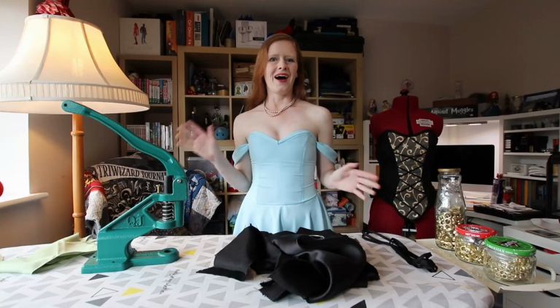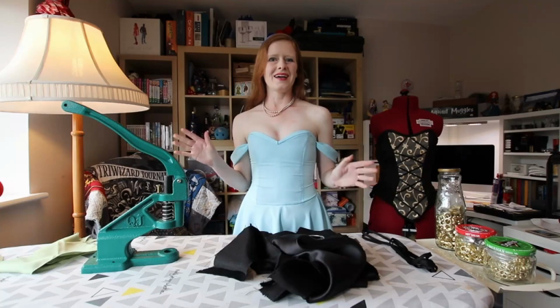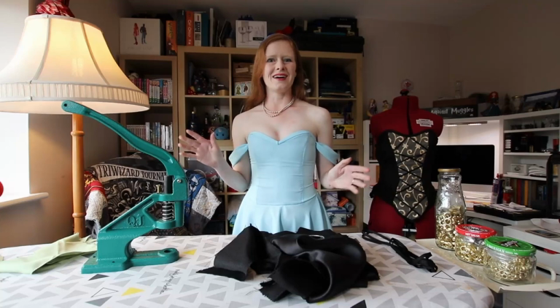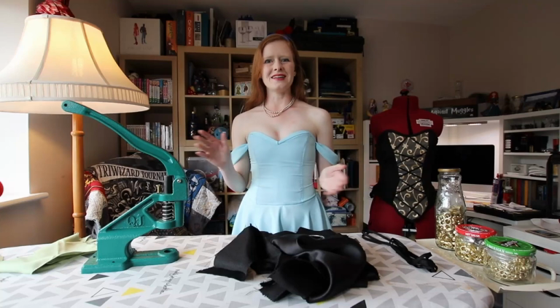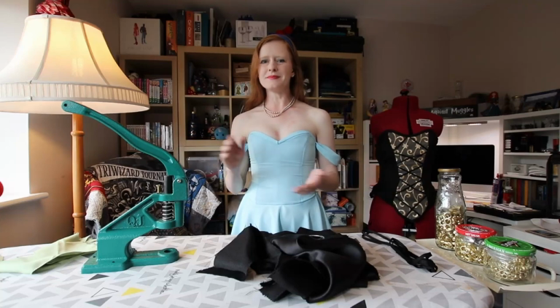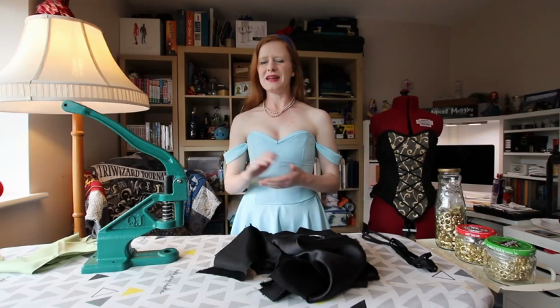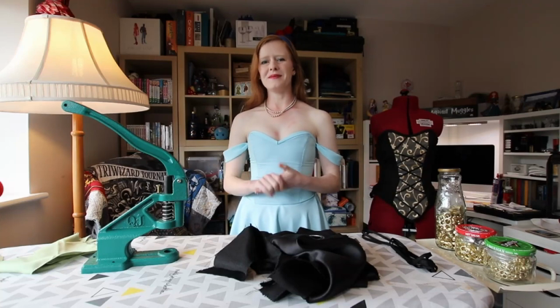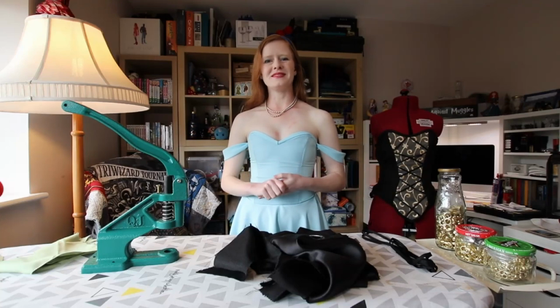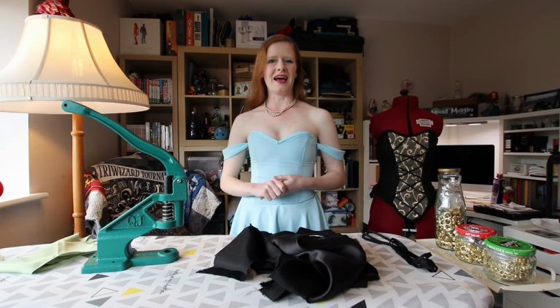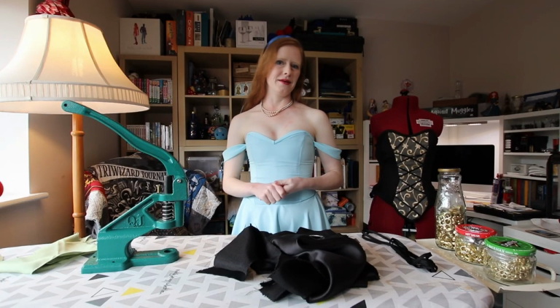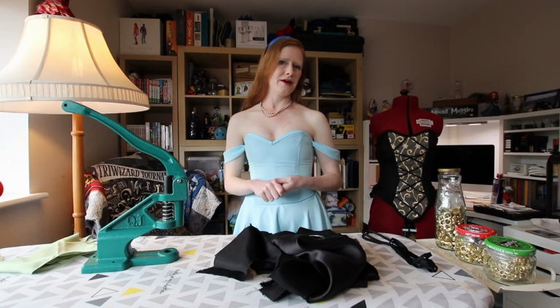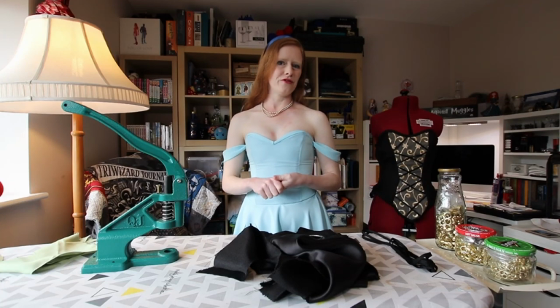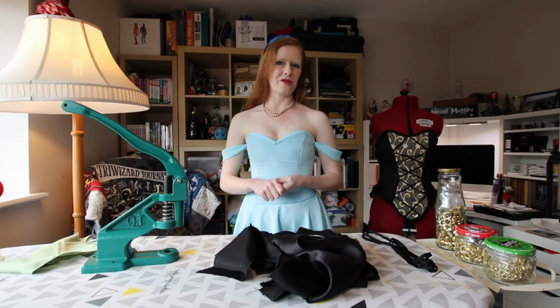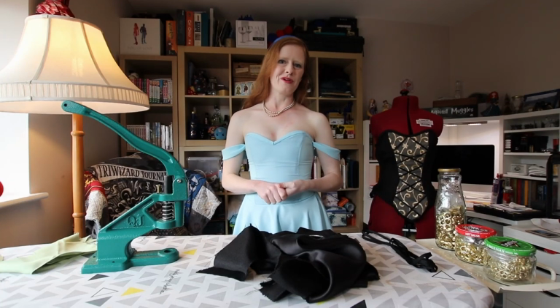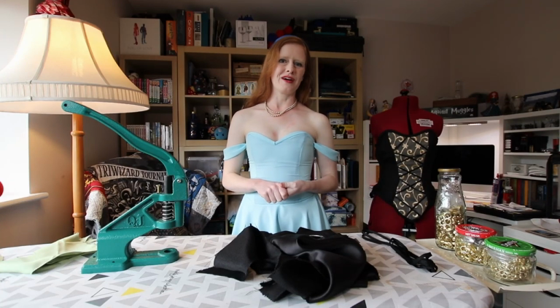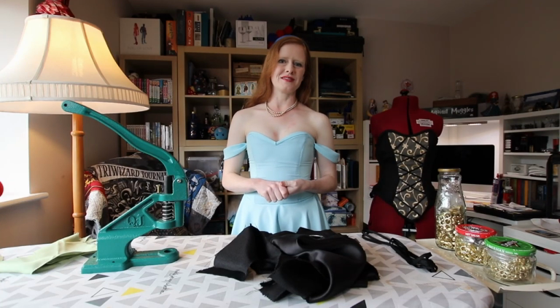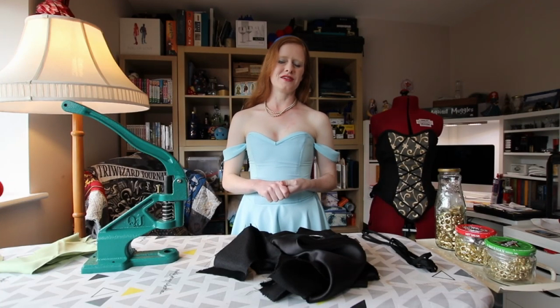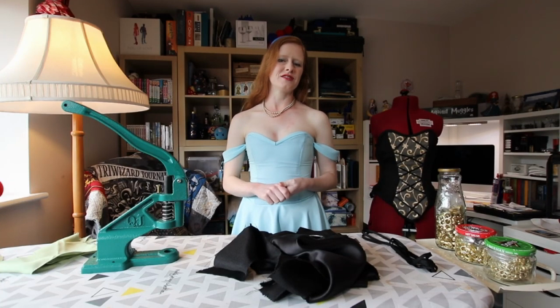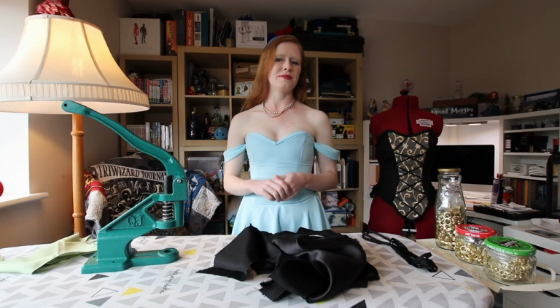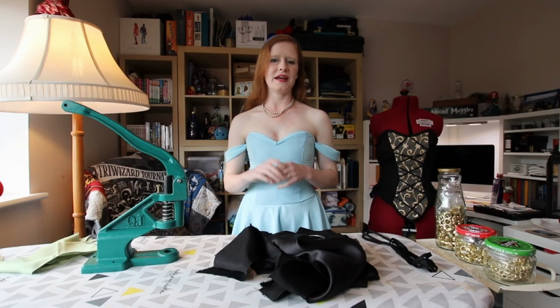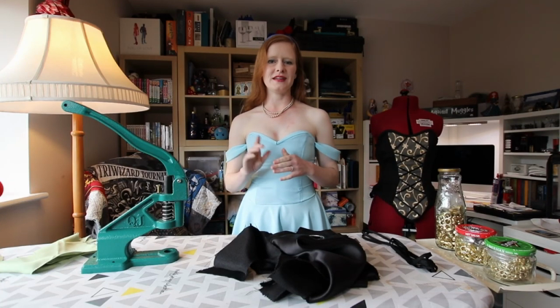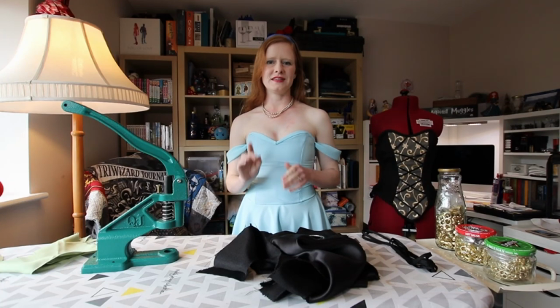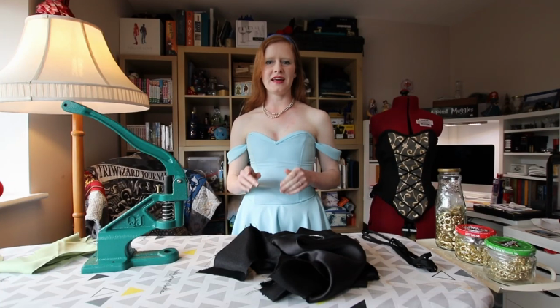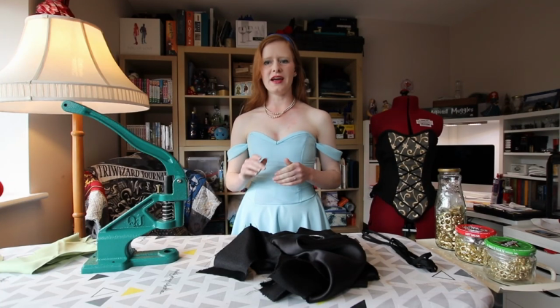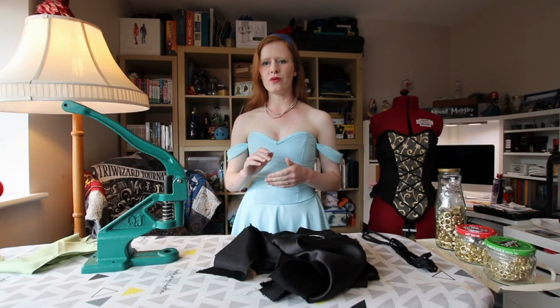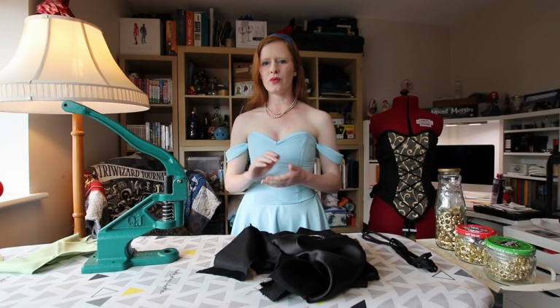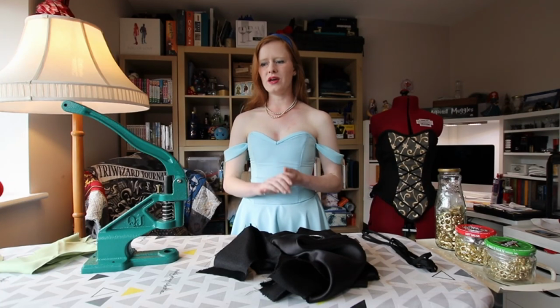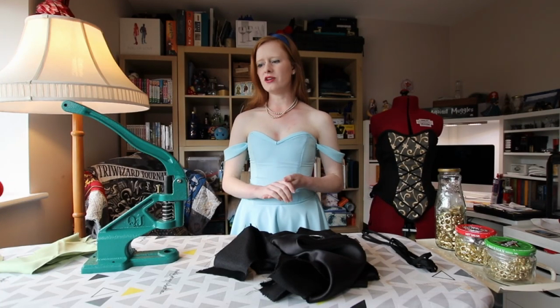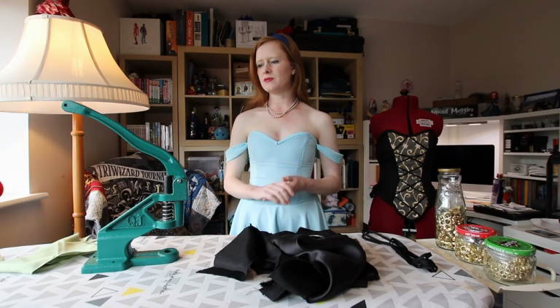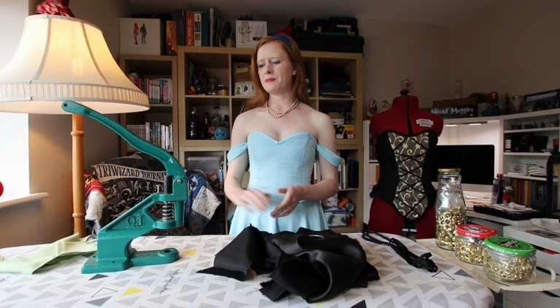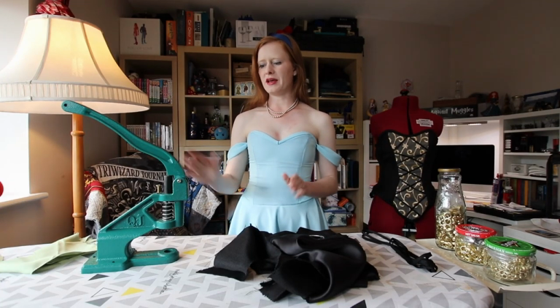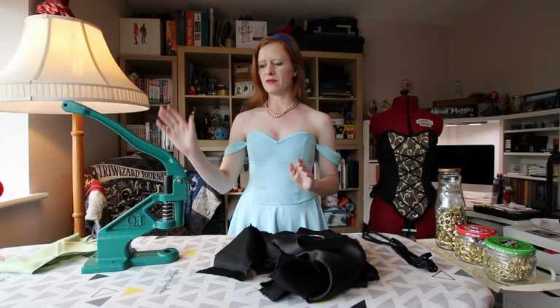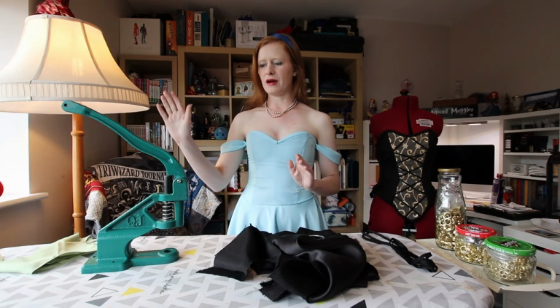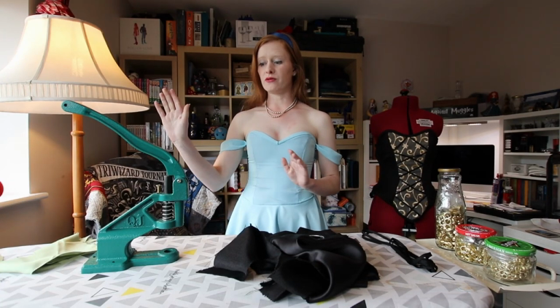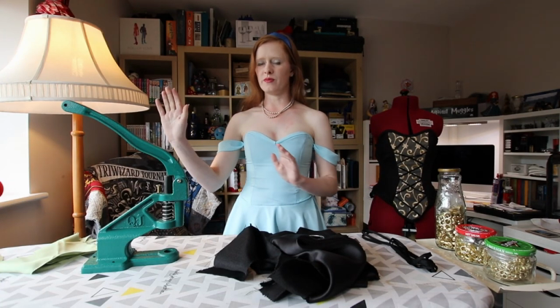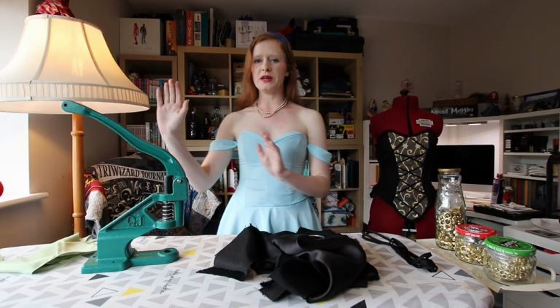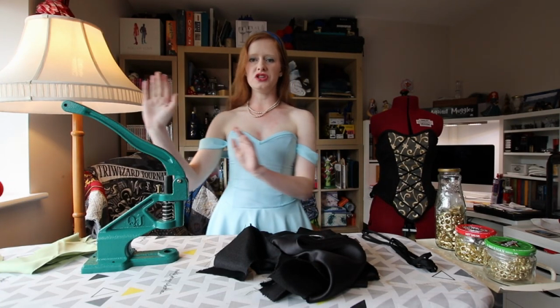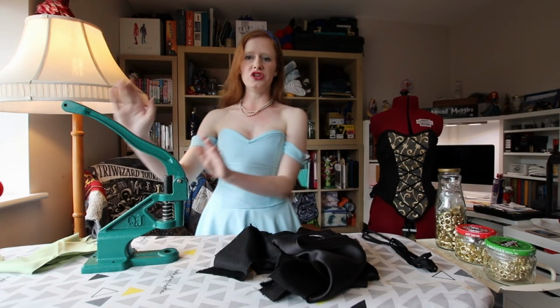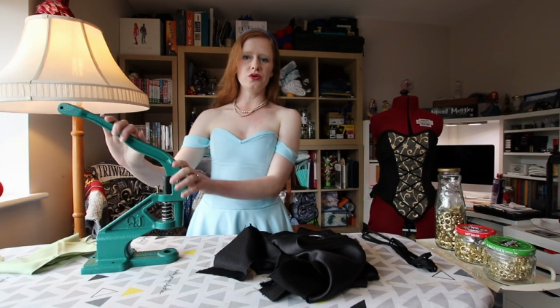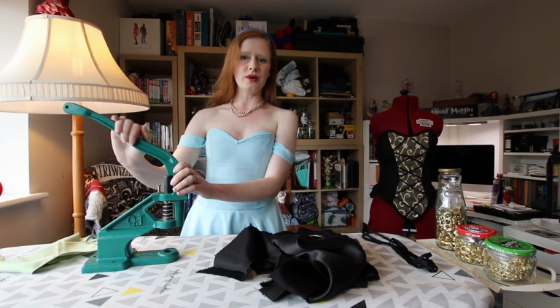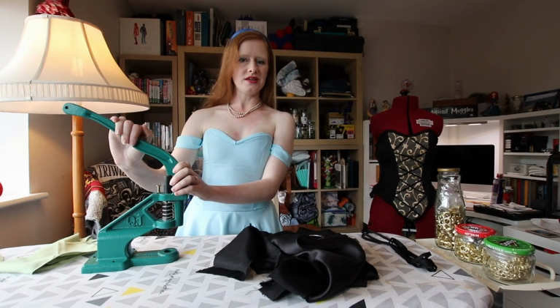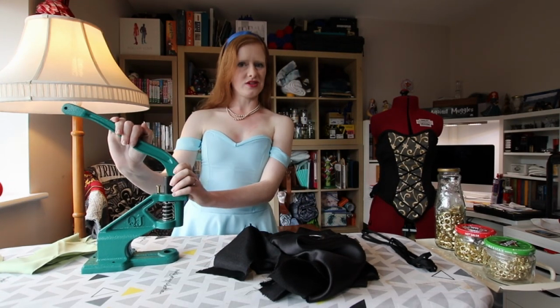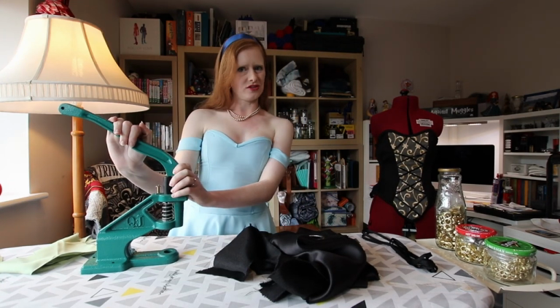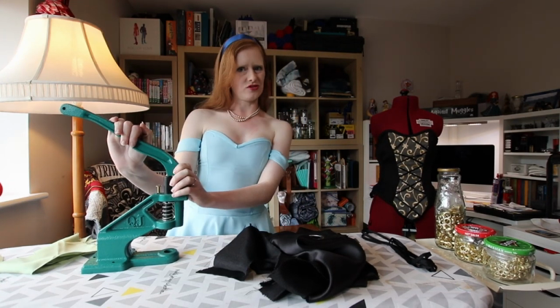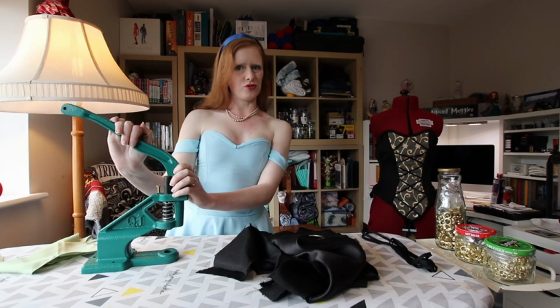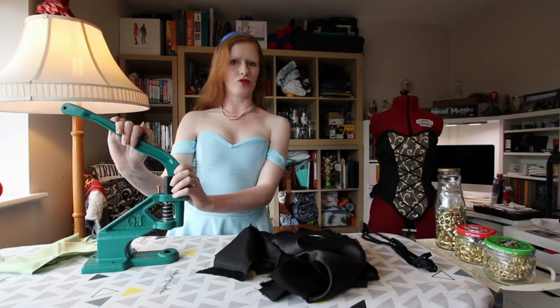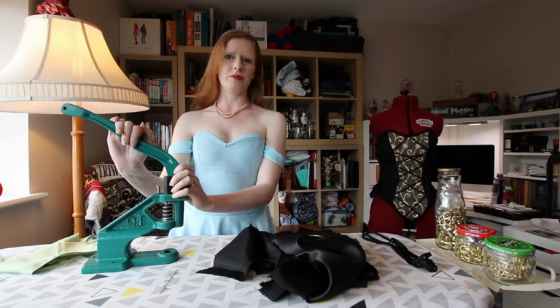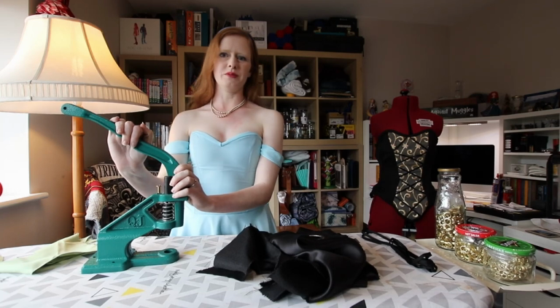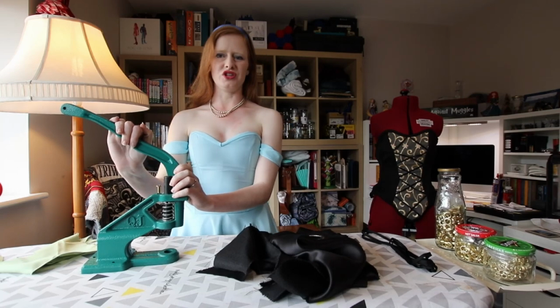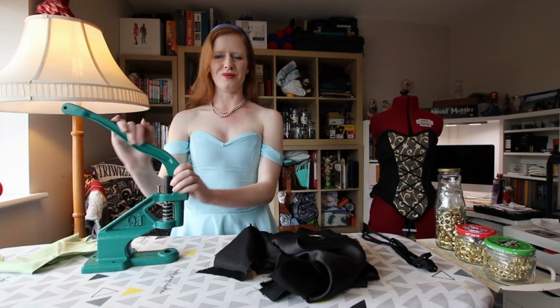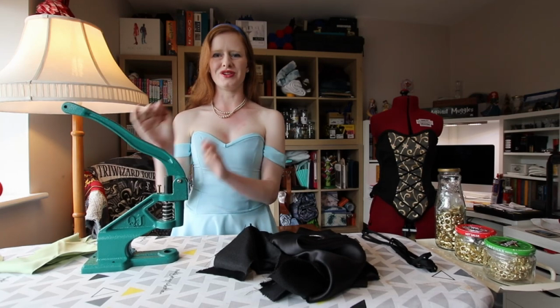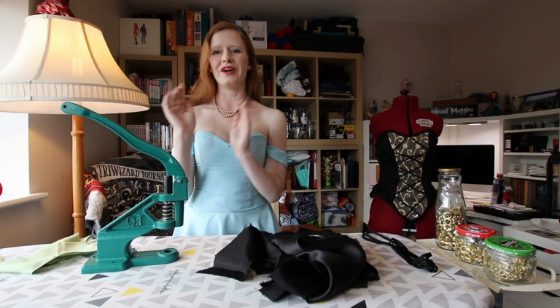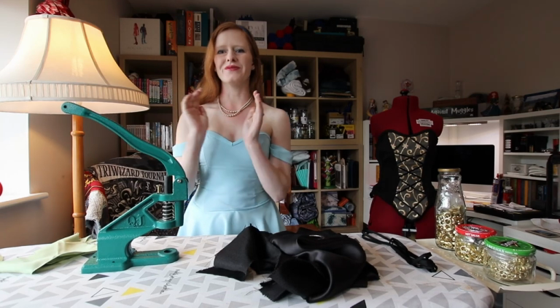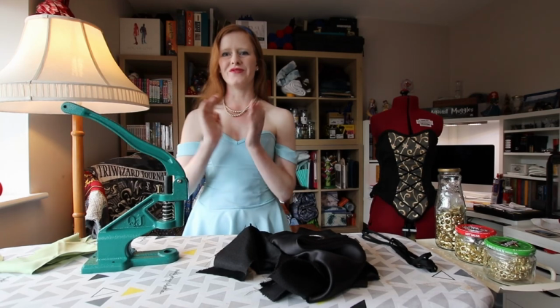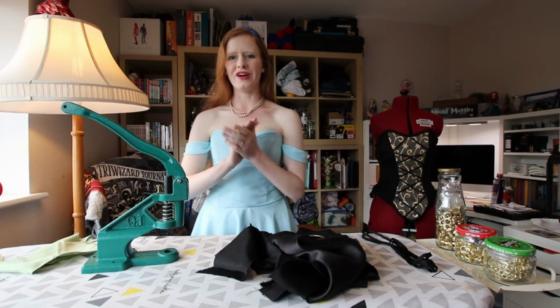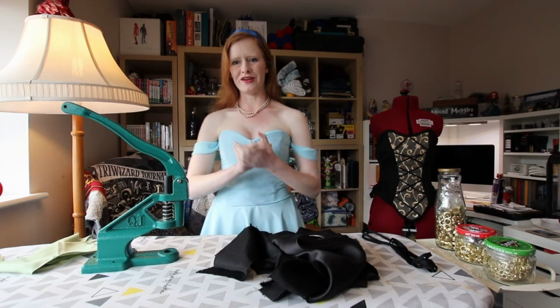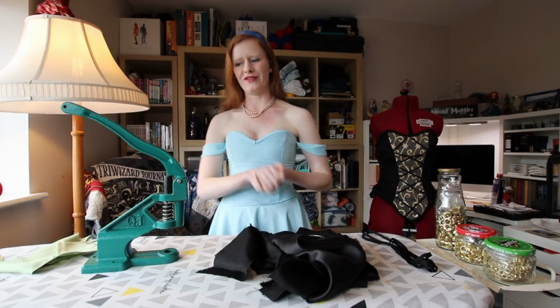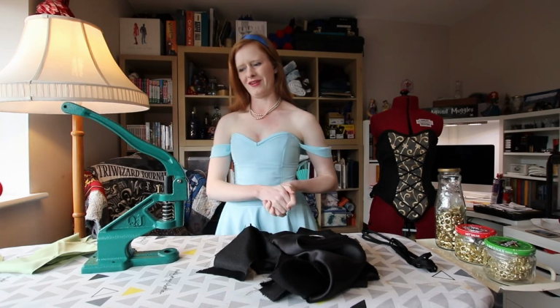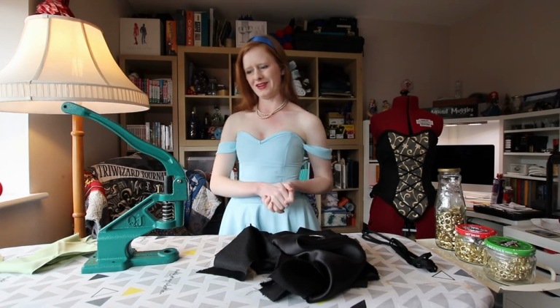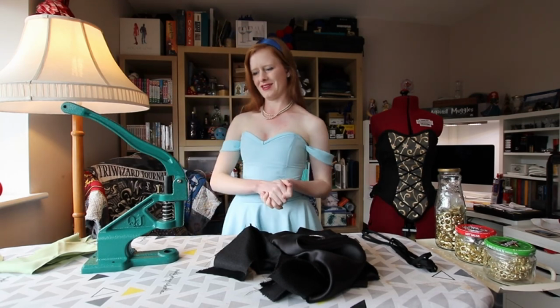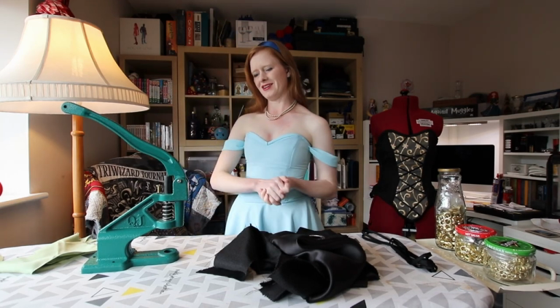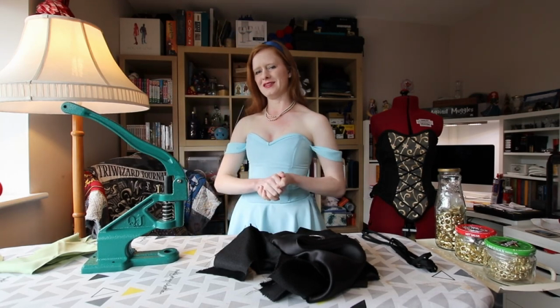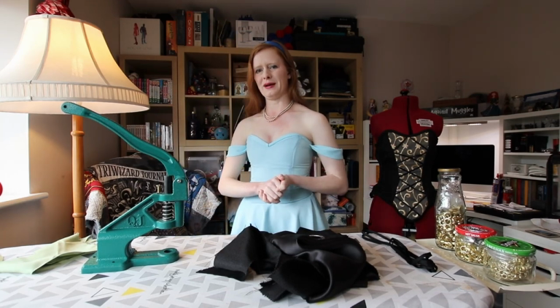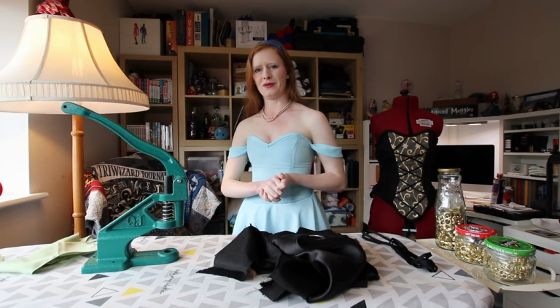Hi guys, my name is Annabelle from Horizon Cosplay, and today we're going to be playing around with my new industrial grommet machine, which I am very, very excited about.